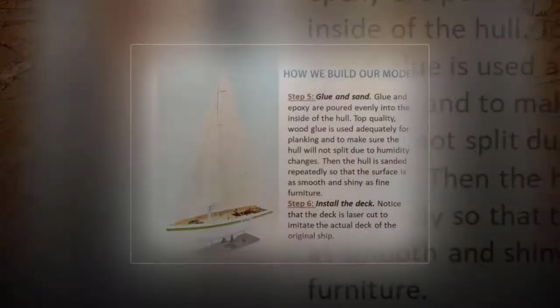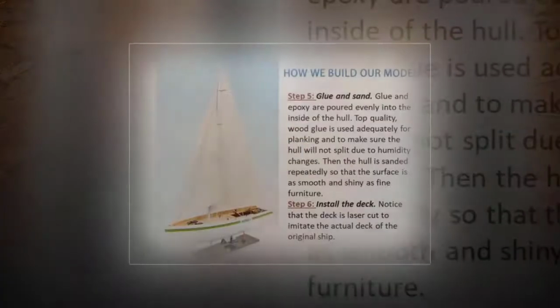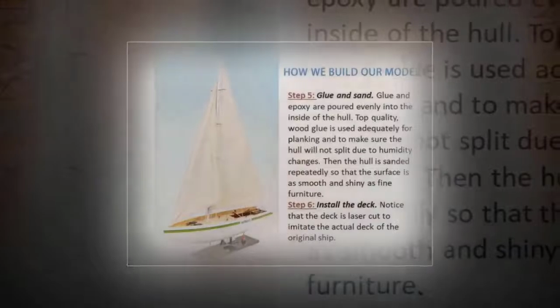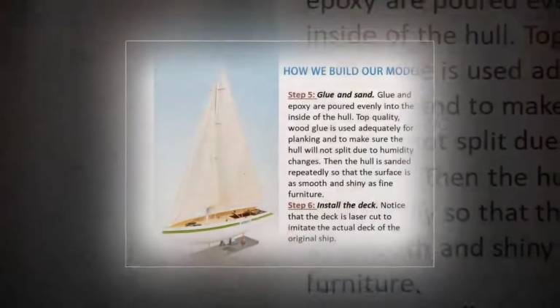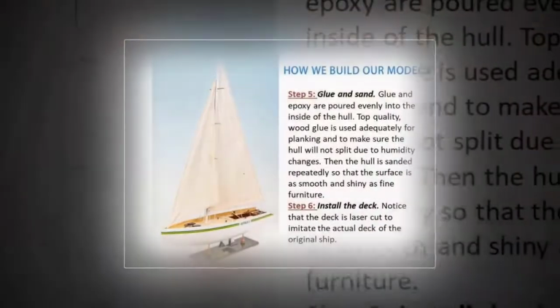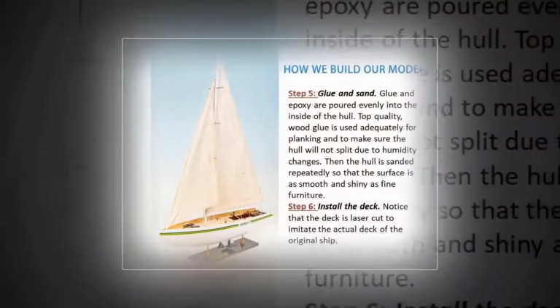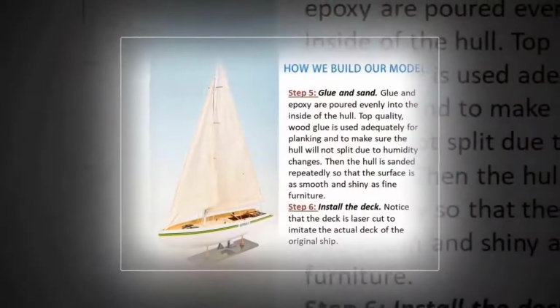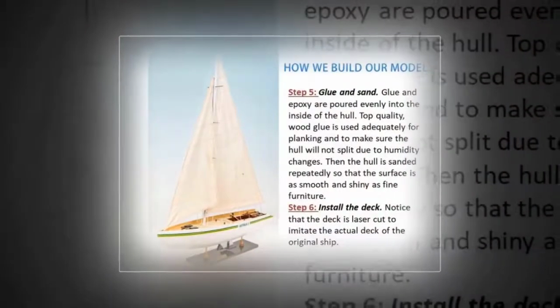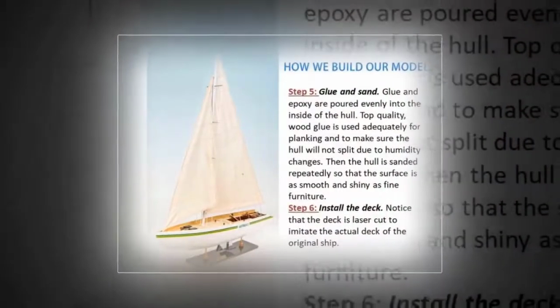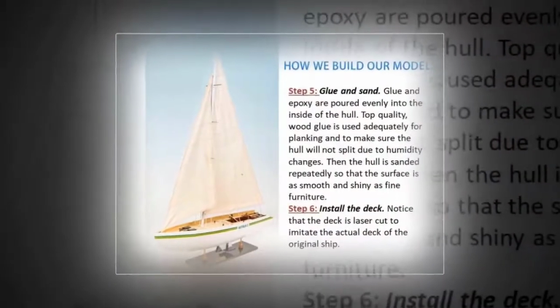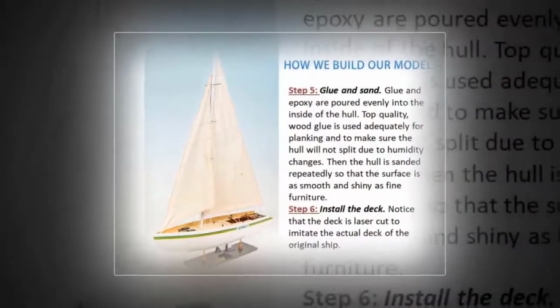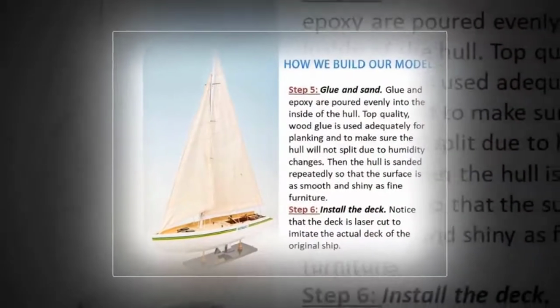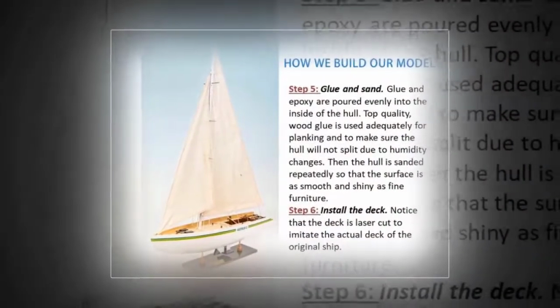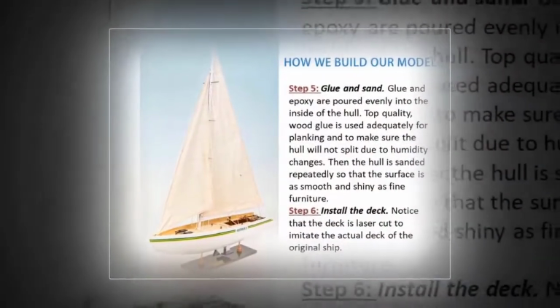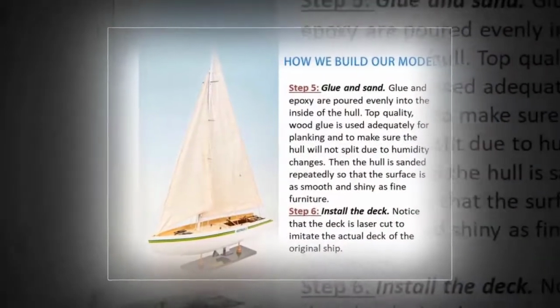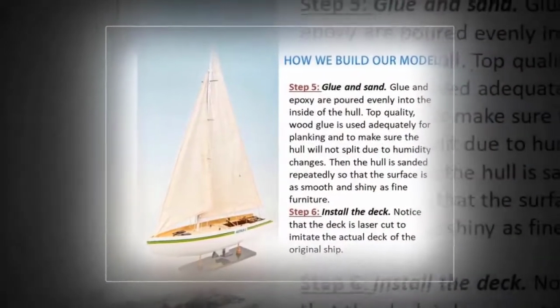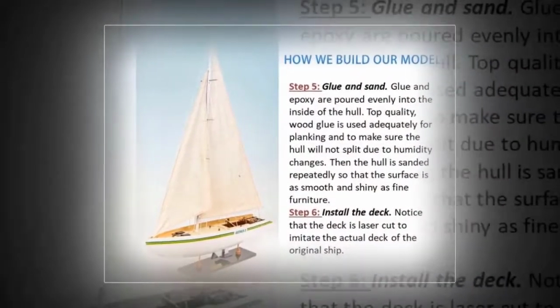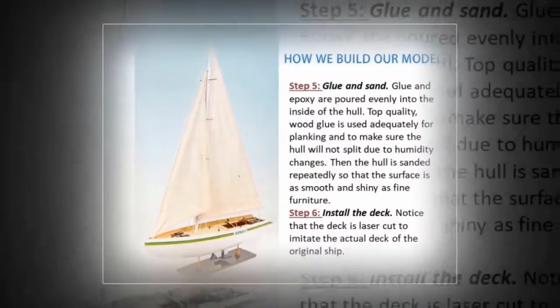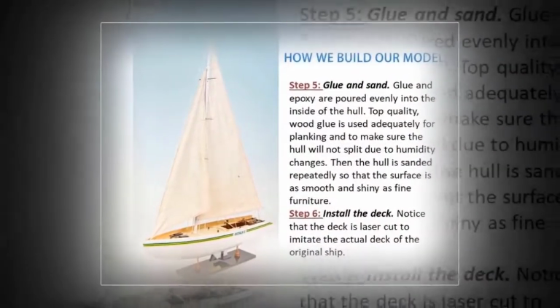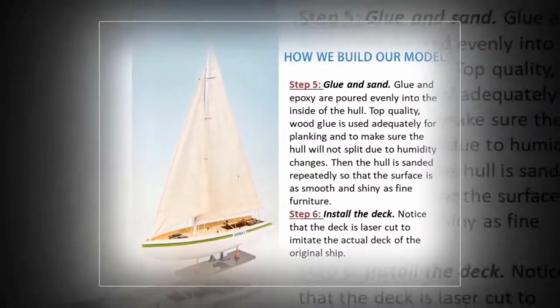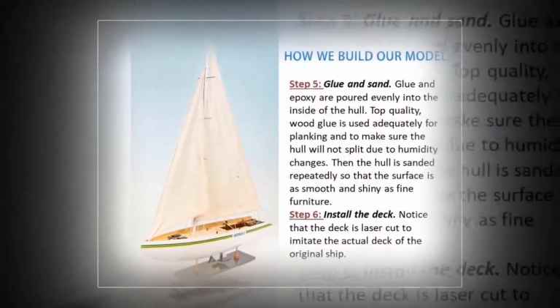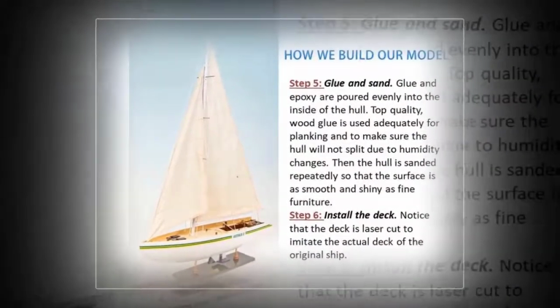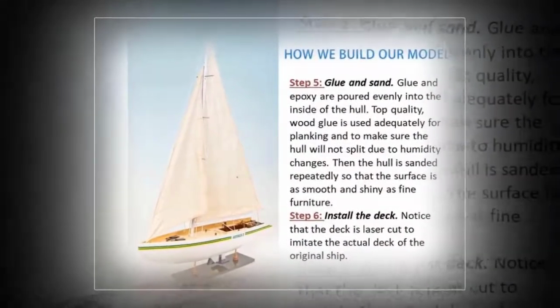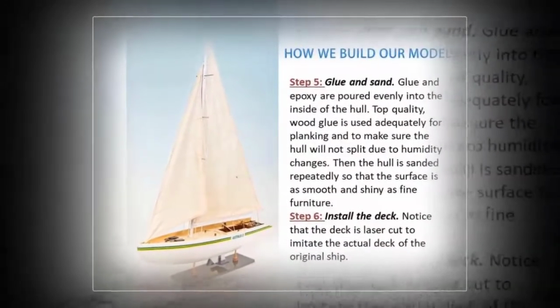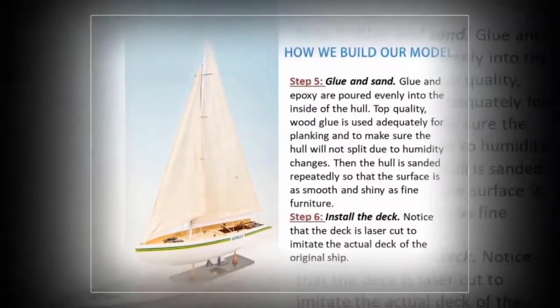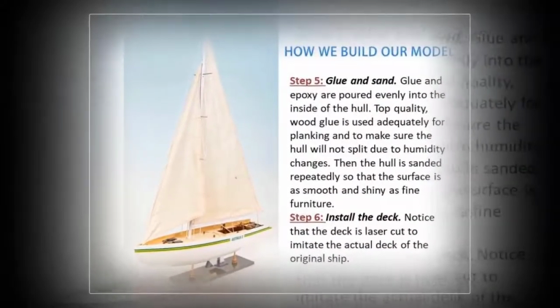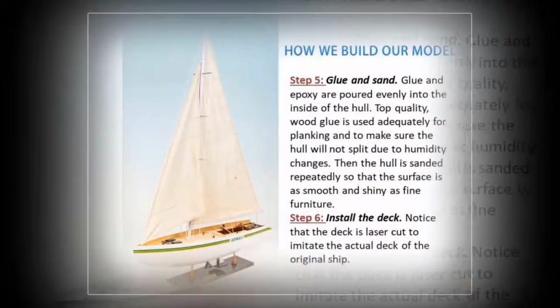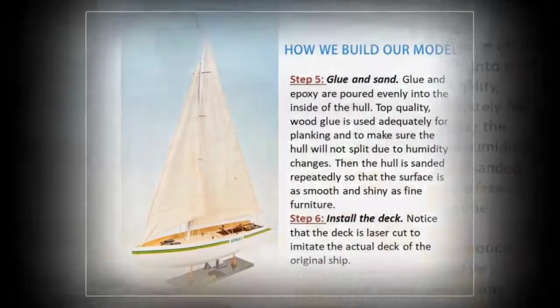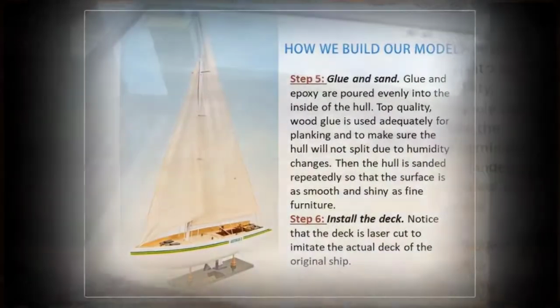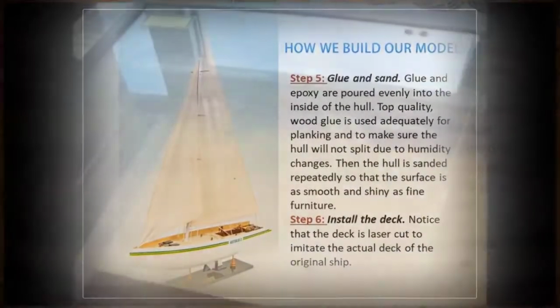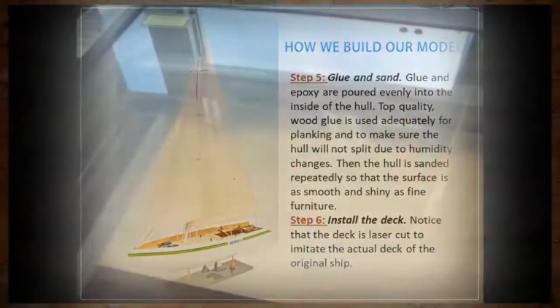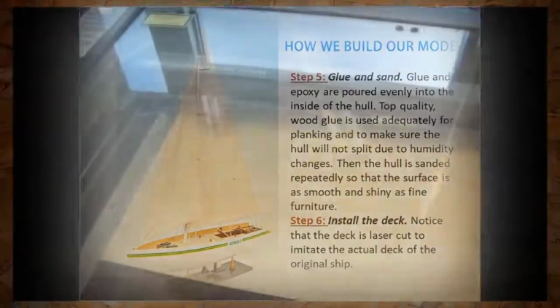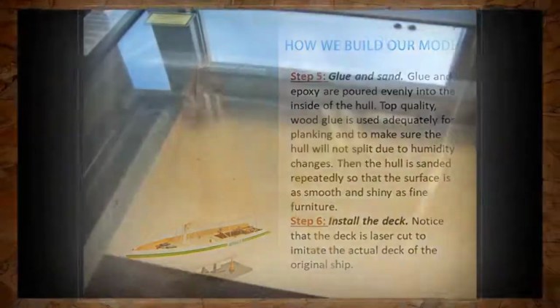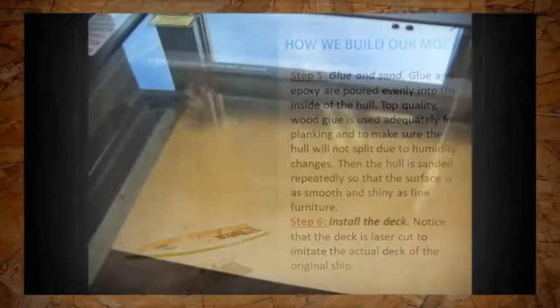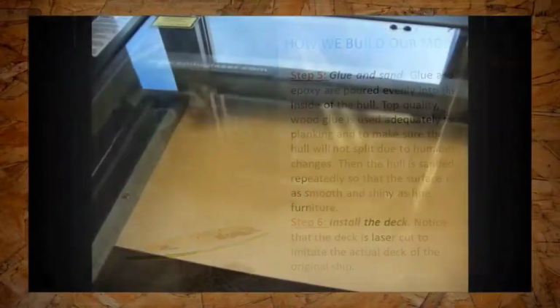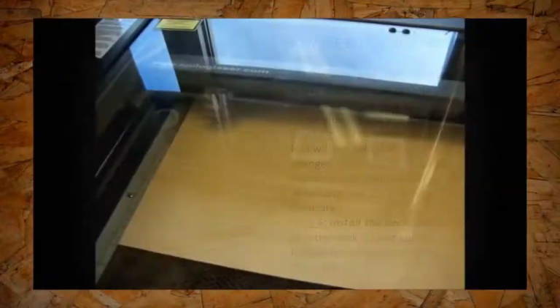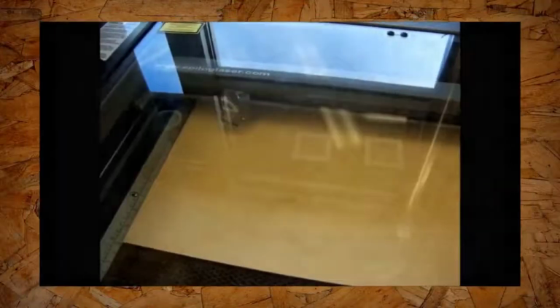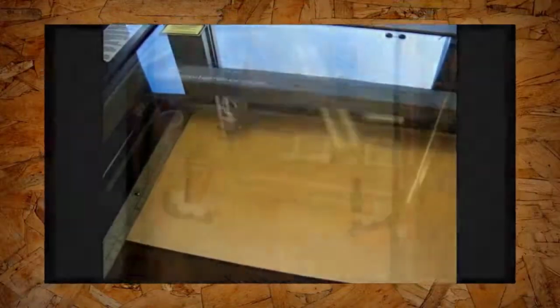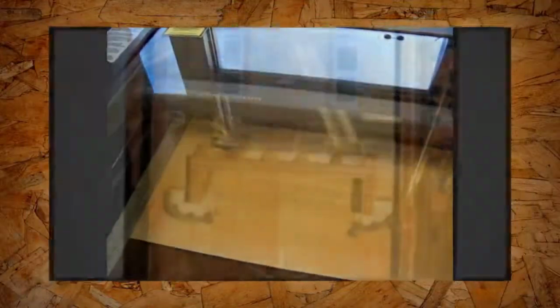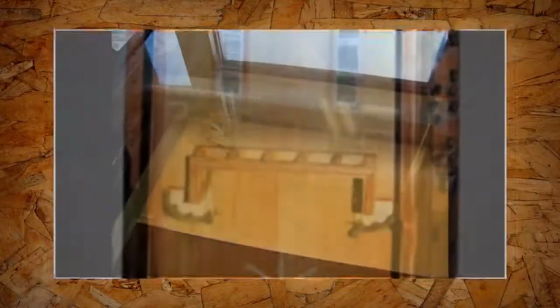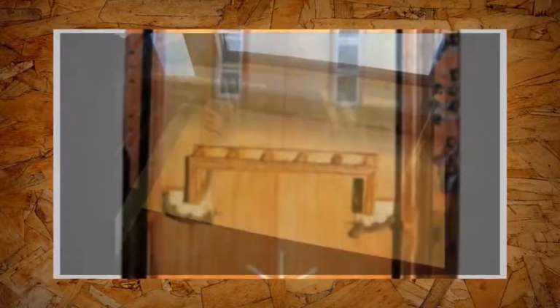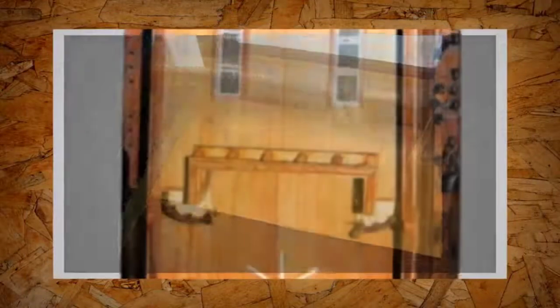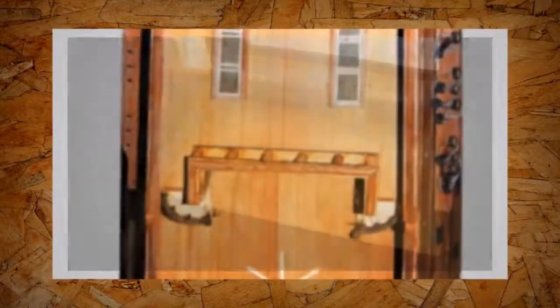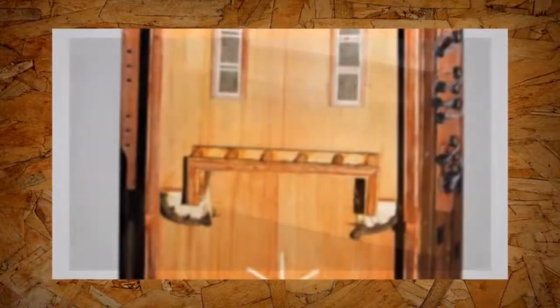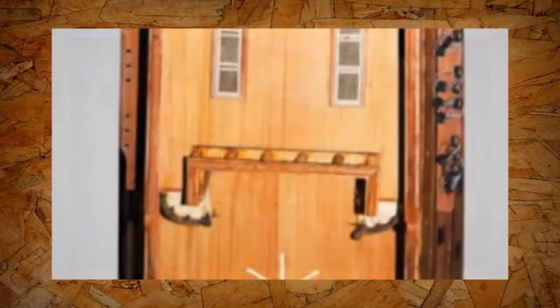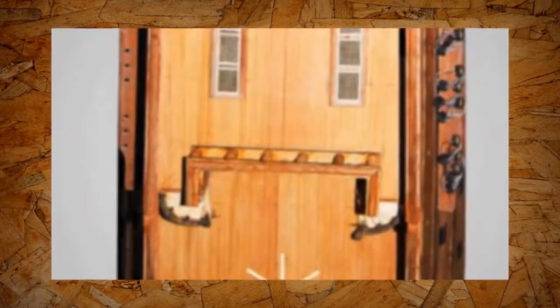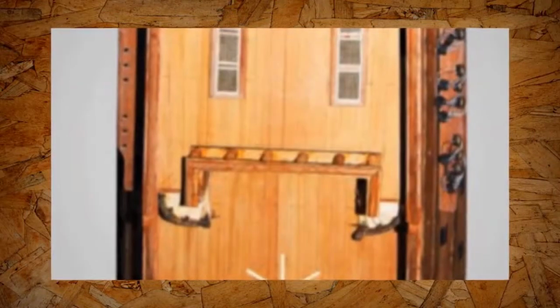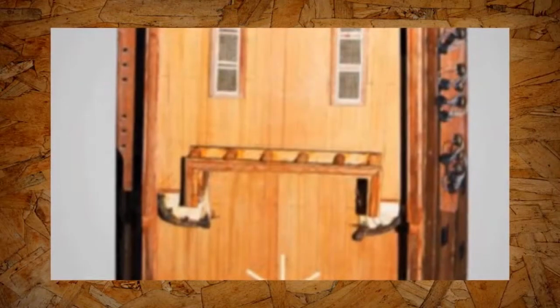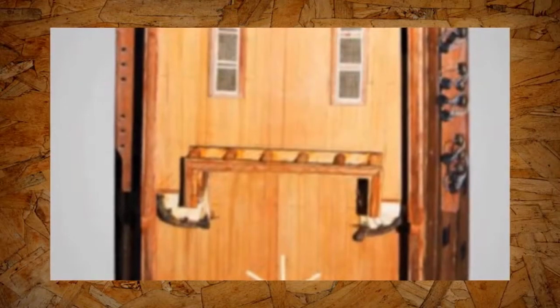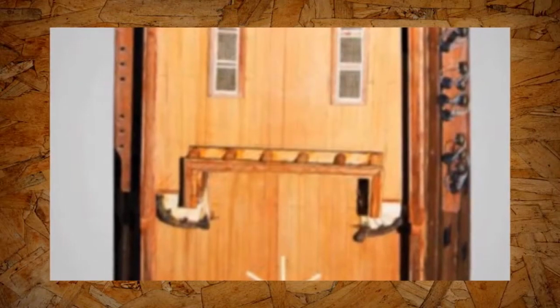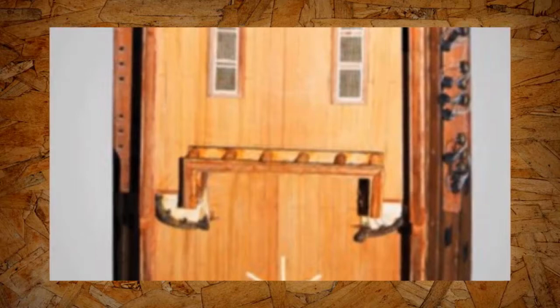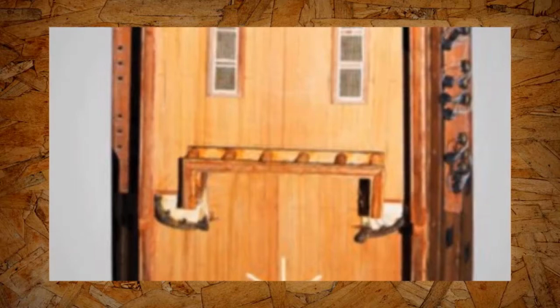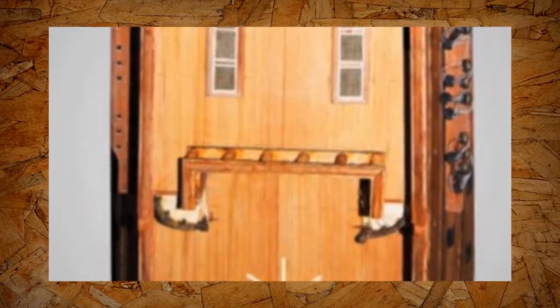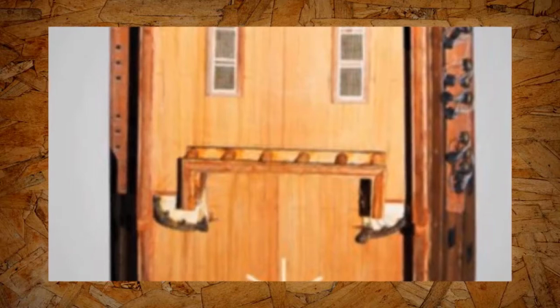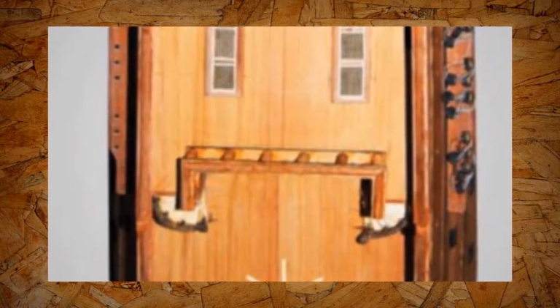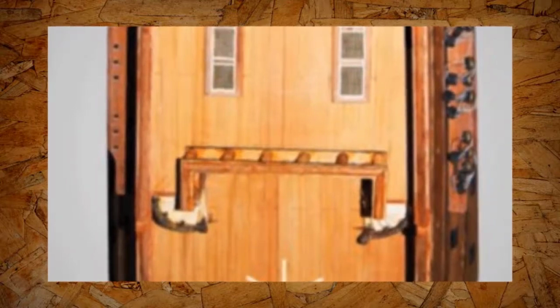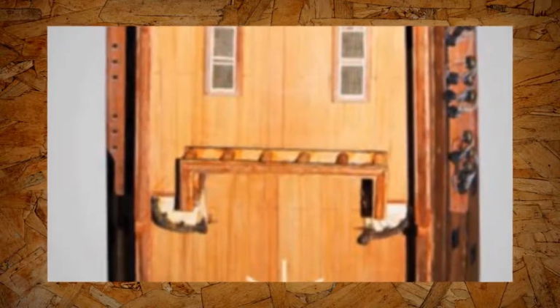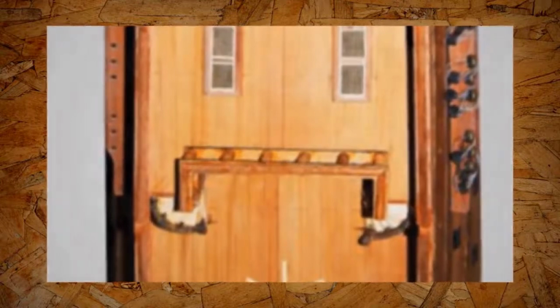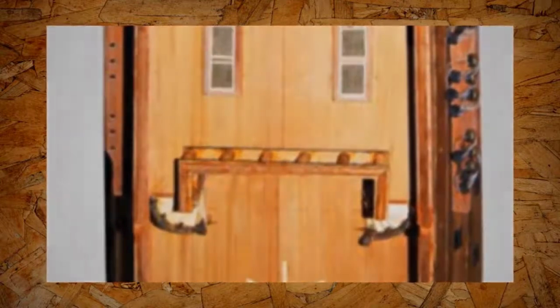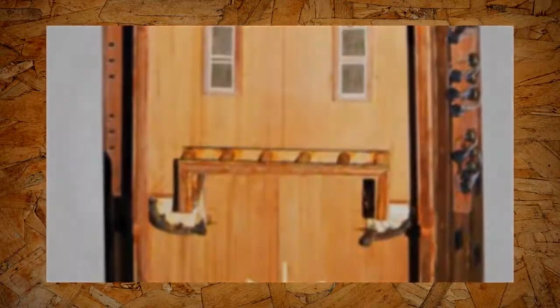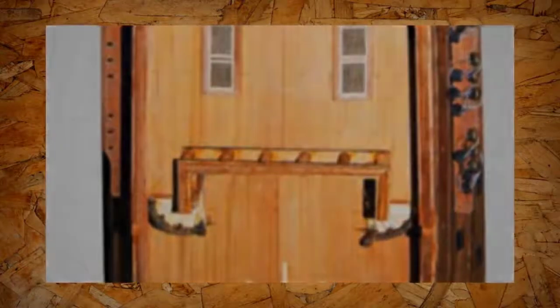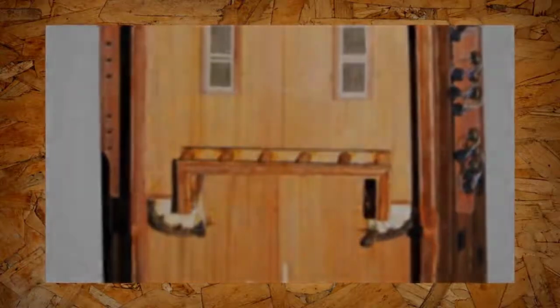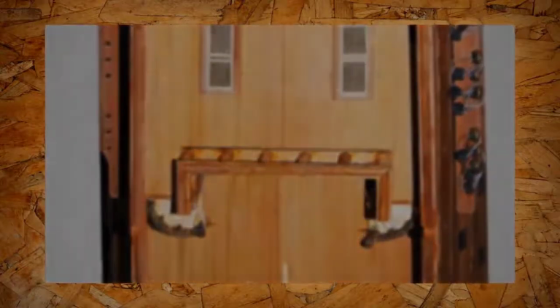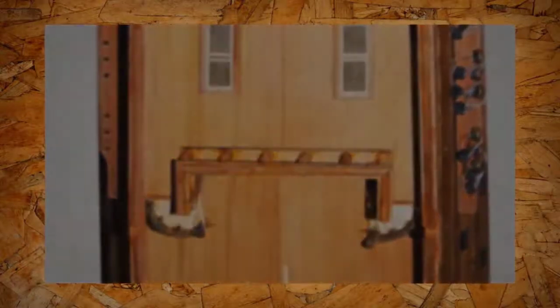Step 6: Install the Deck. Notice that the deck is laser-cut to imitate the actual deck of the original ship.